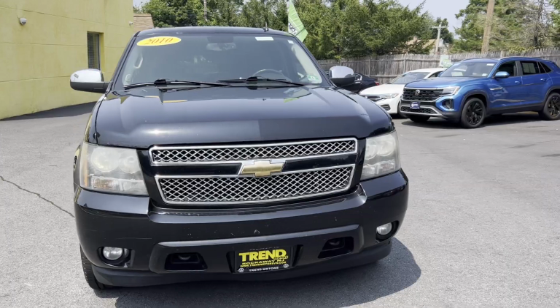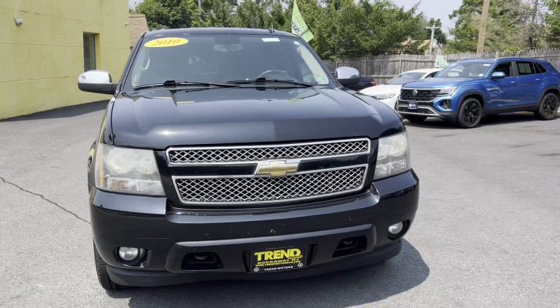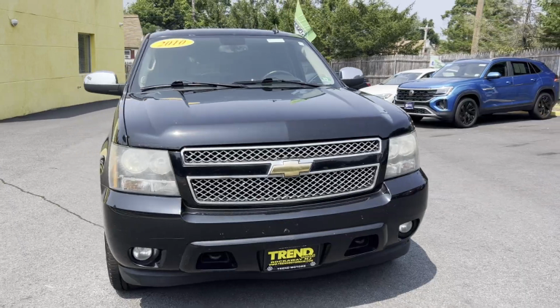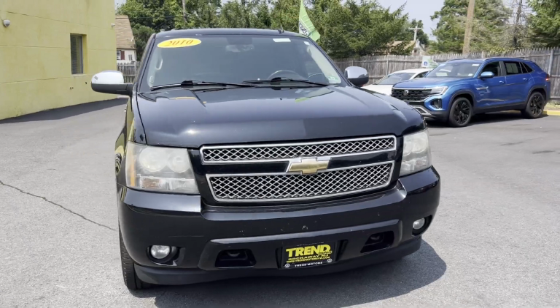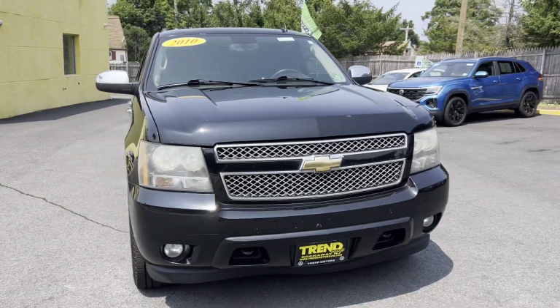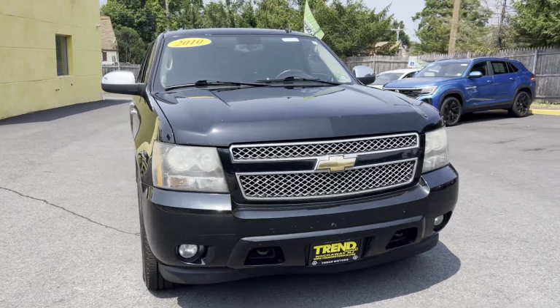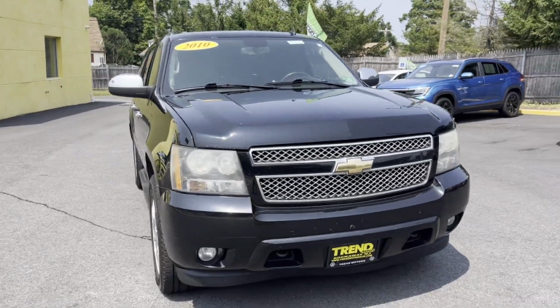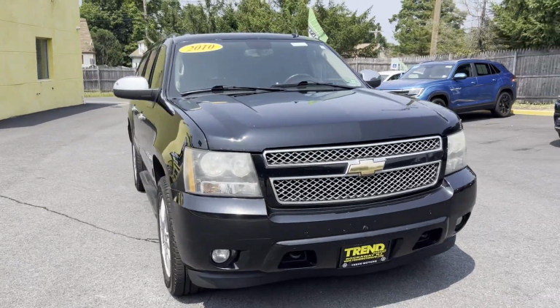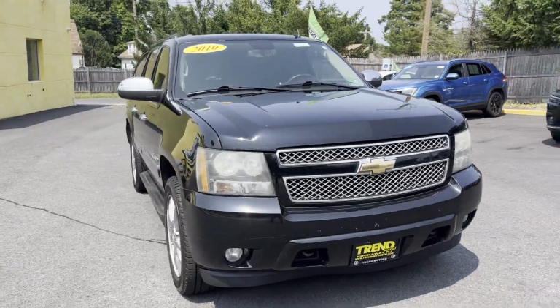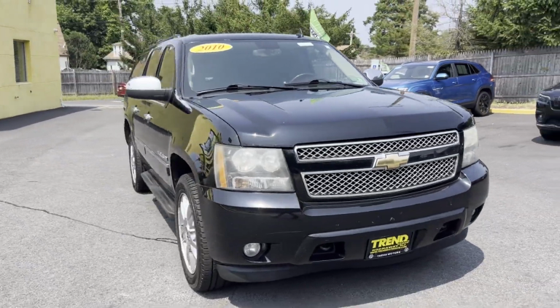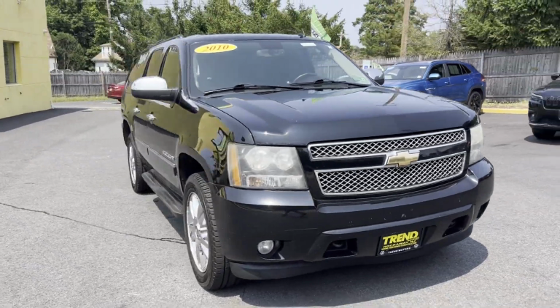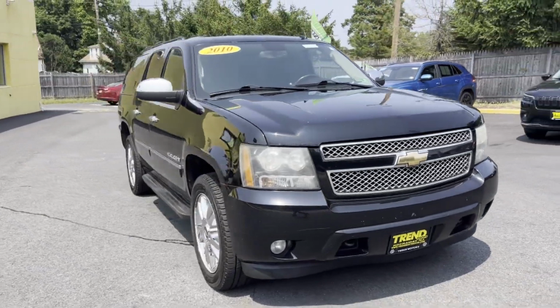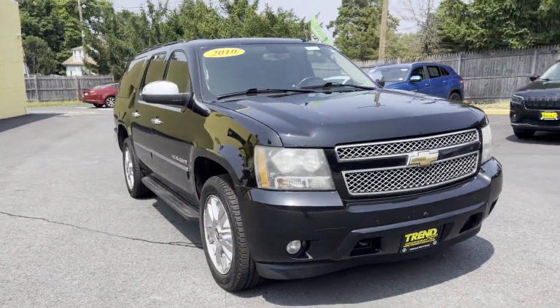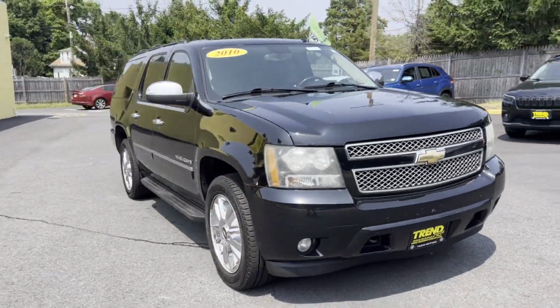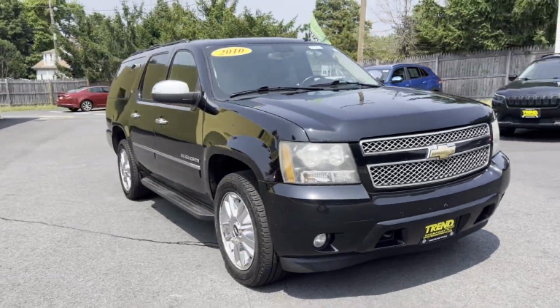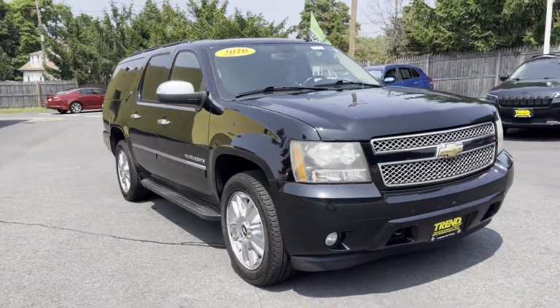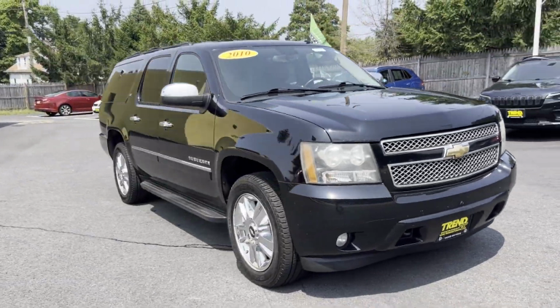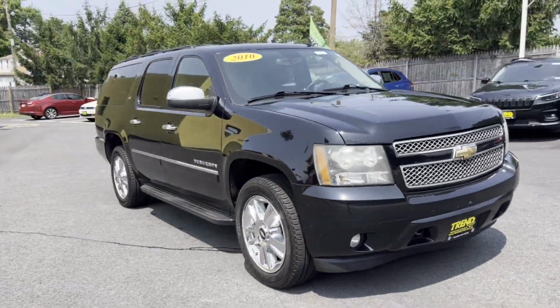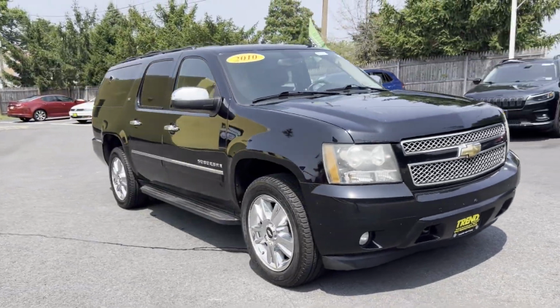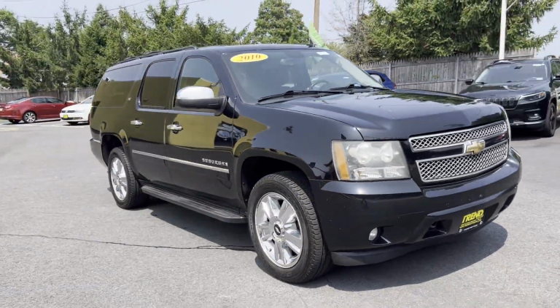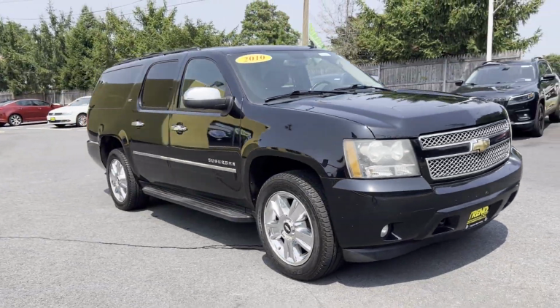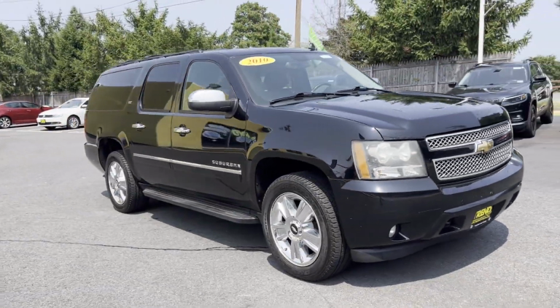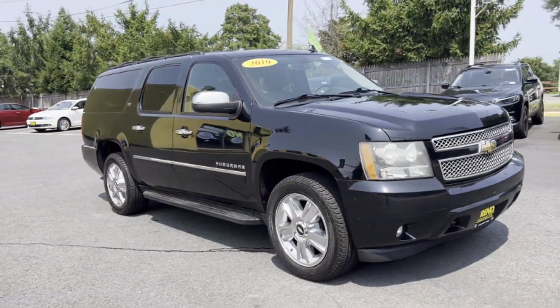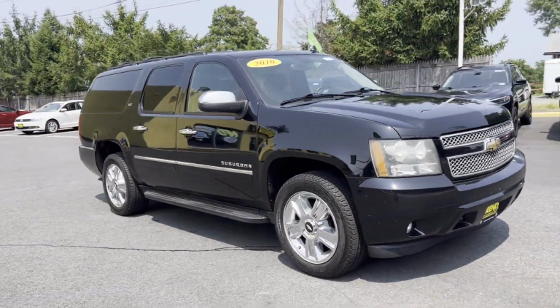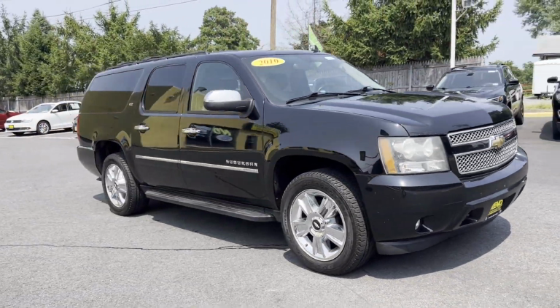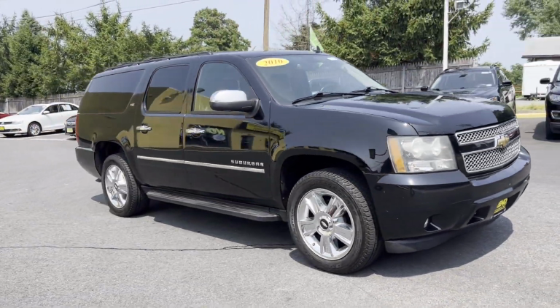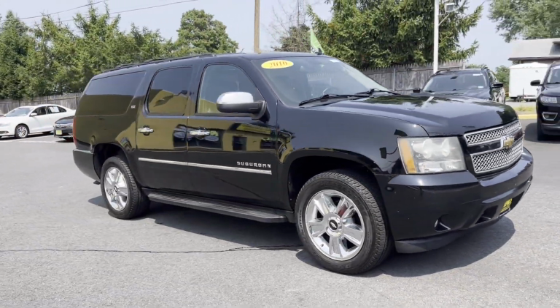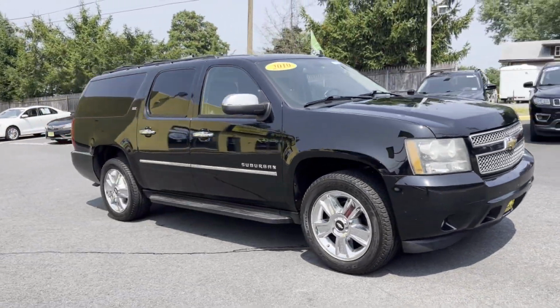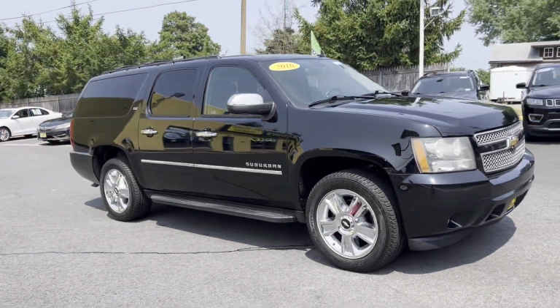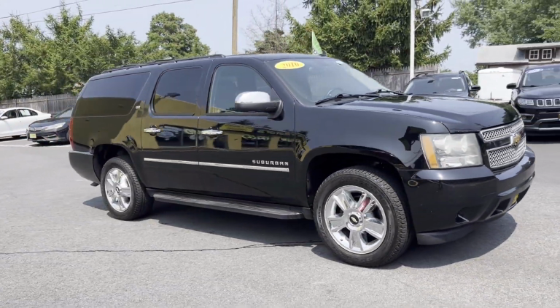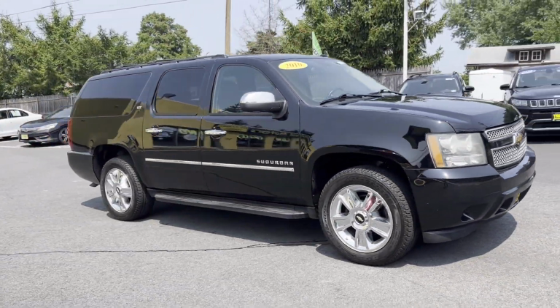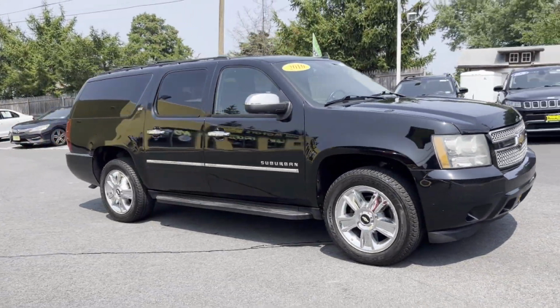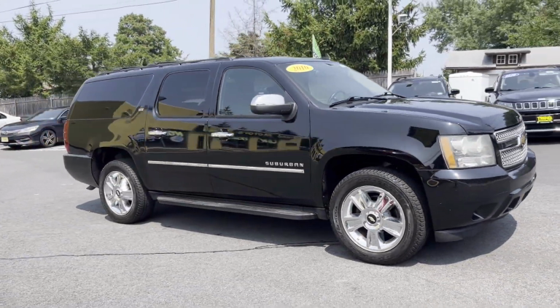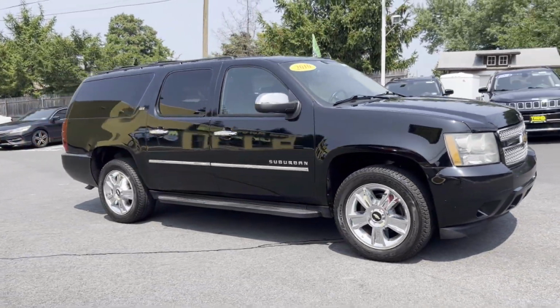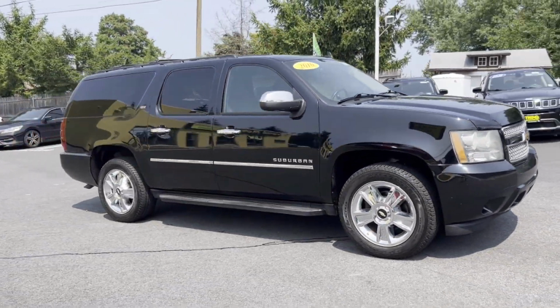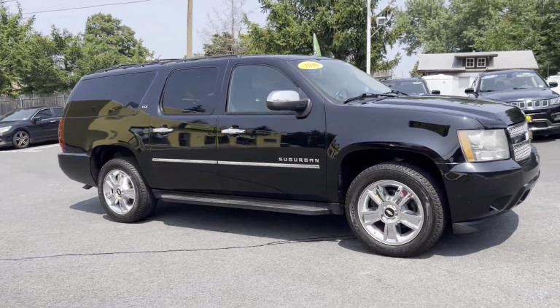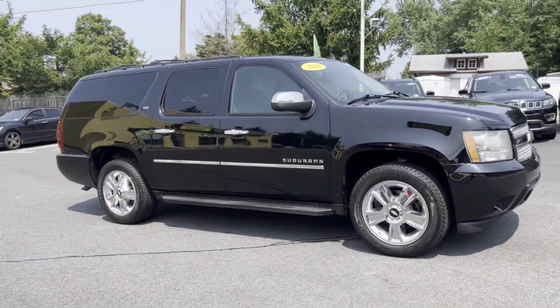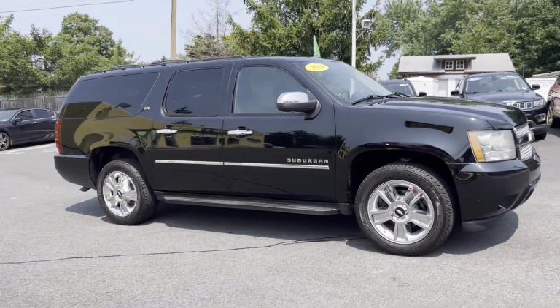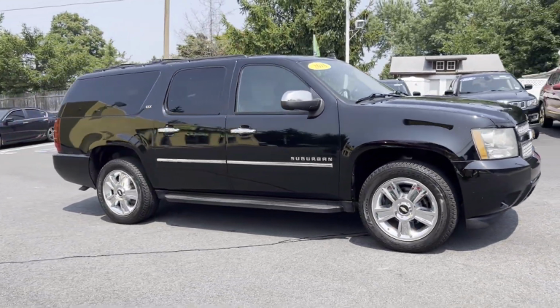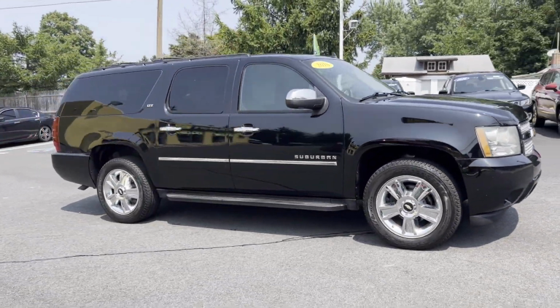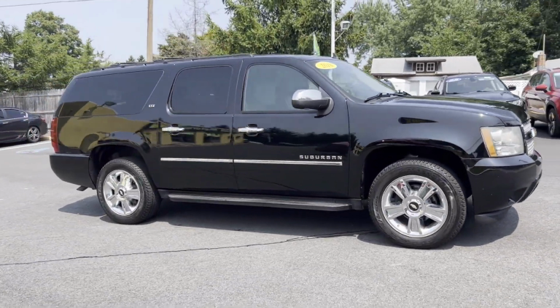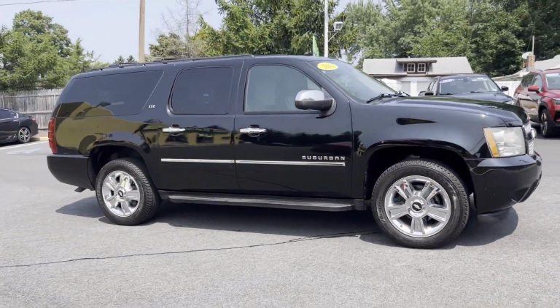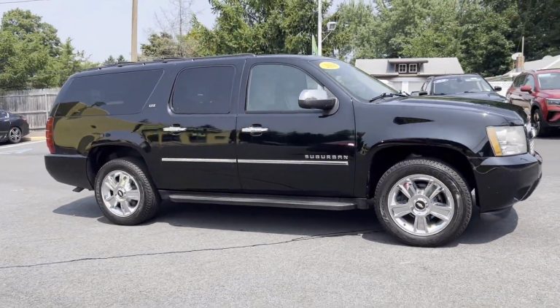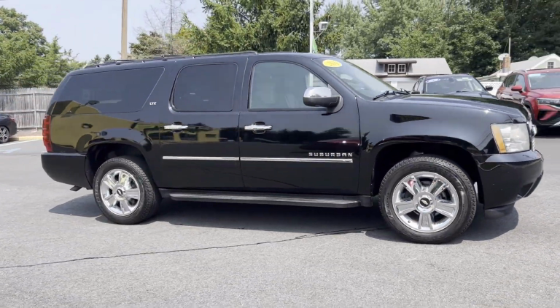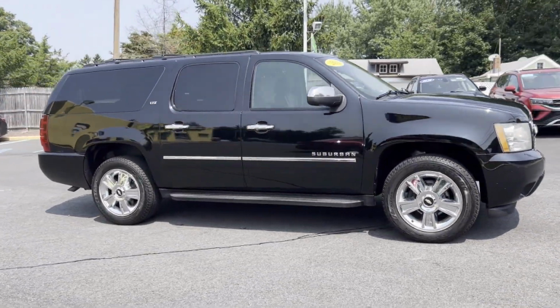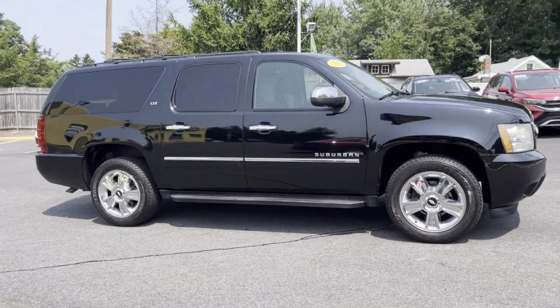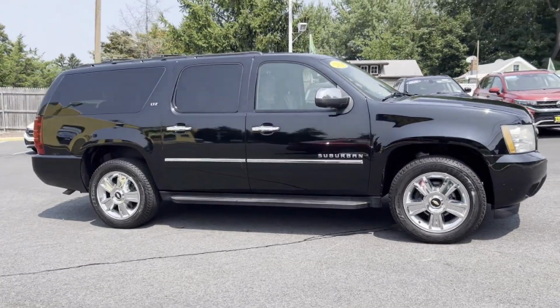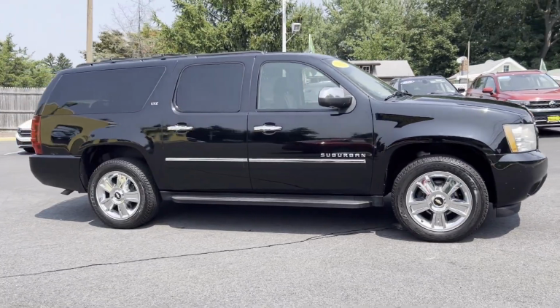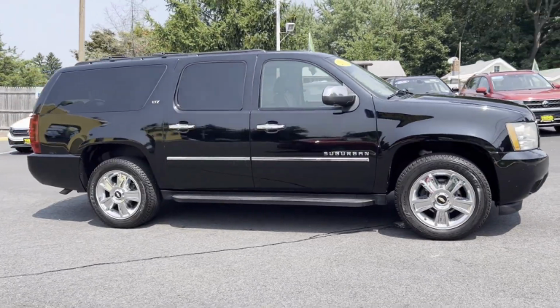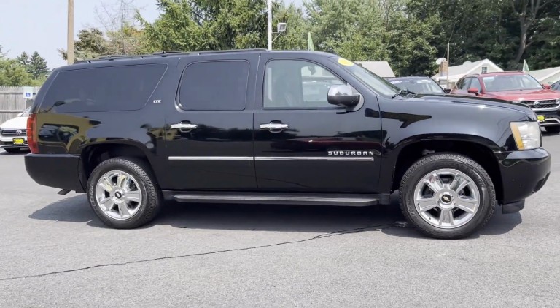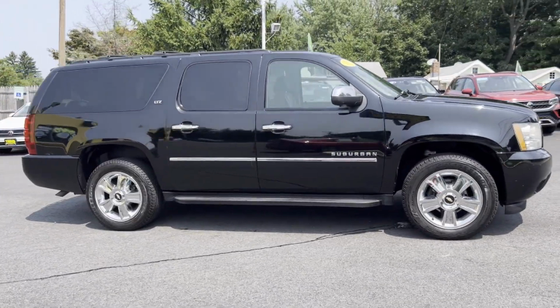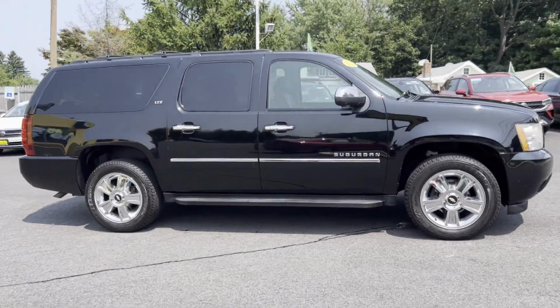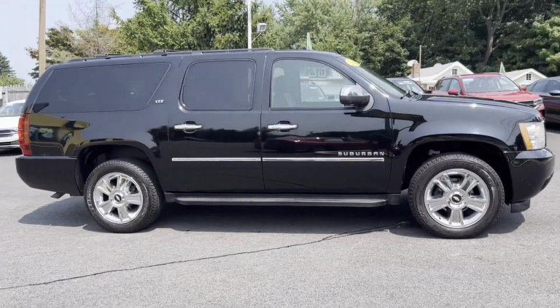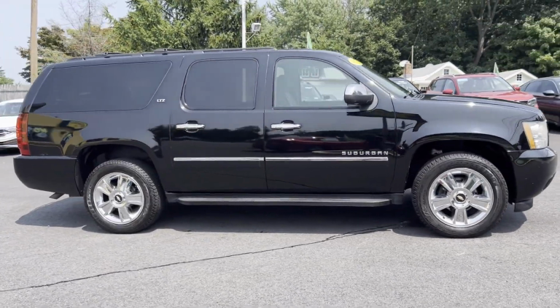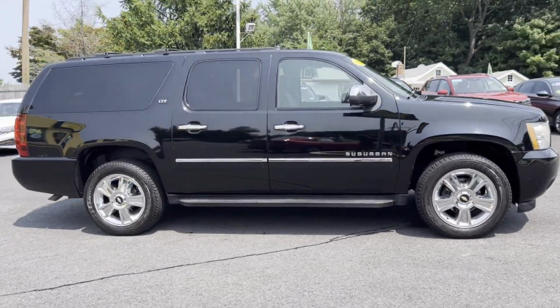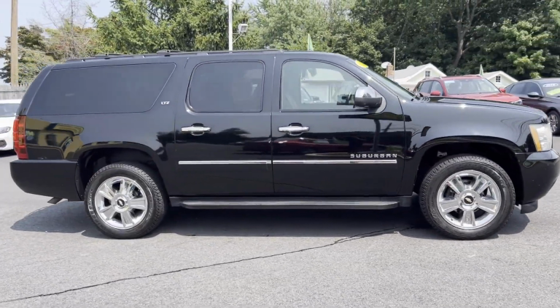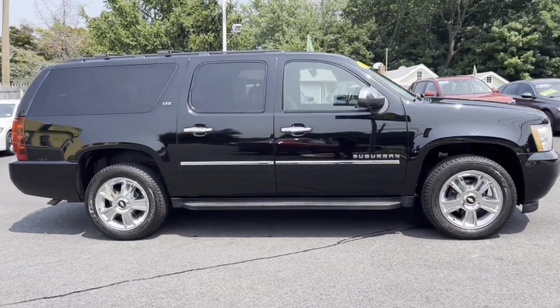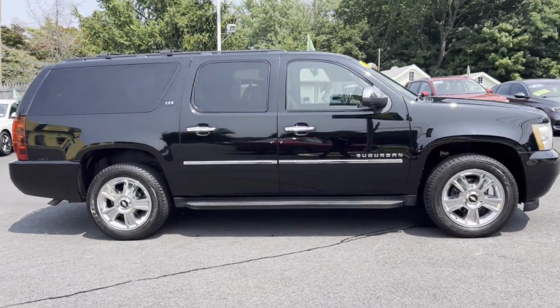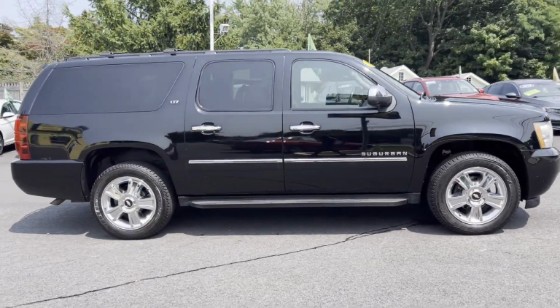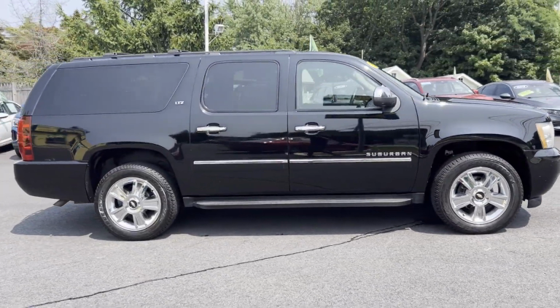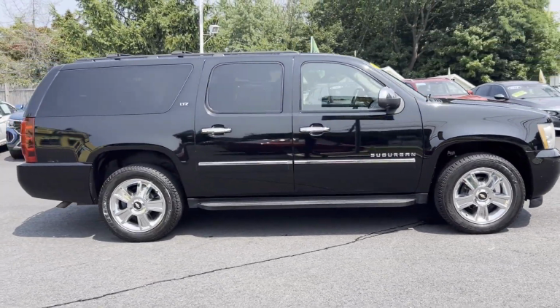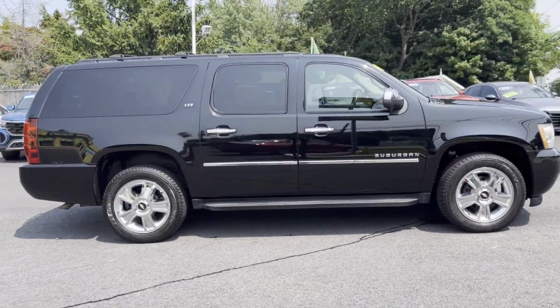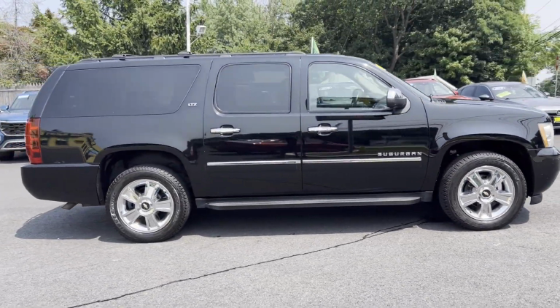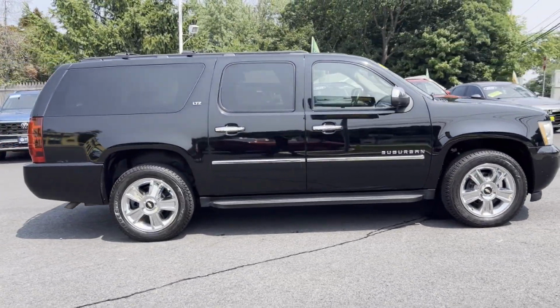2010 Chevrolet Suburban. This SUV offers space as well as power and performance.